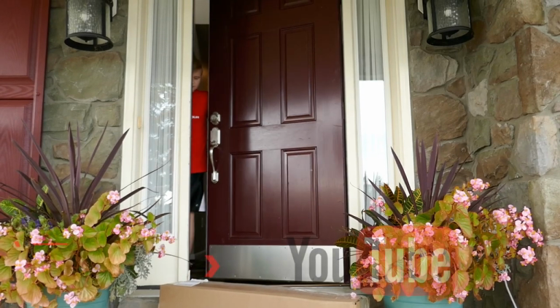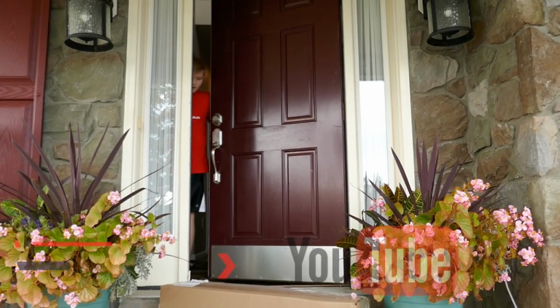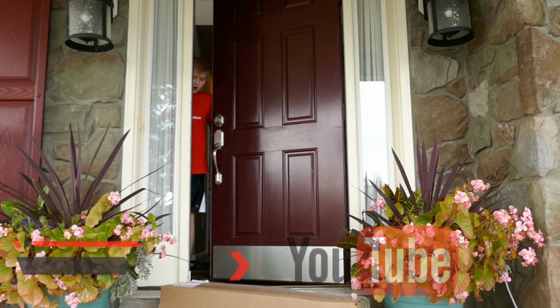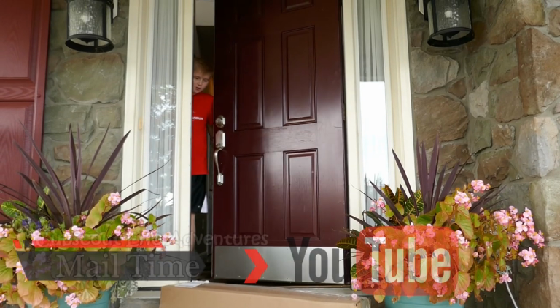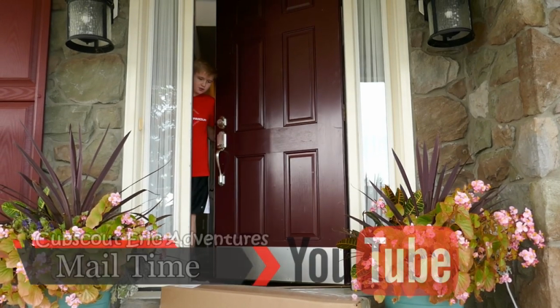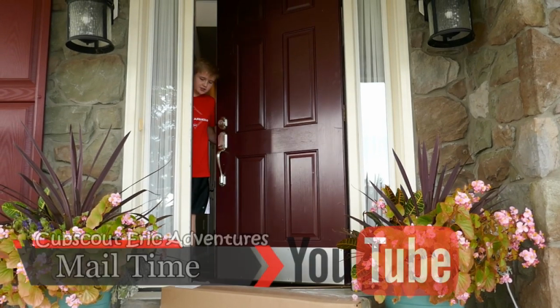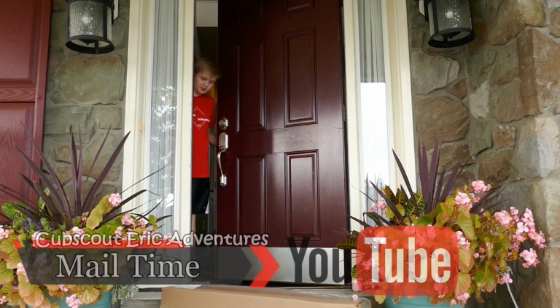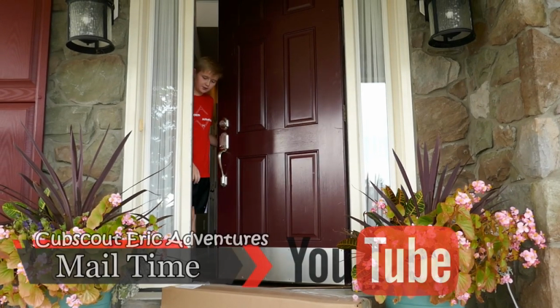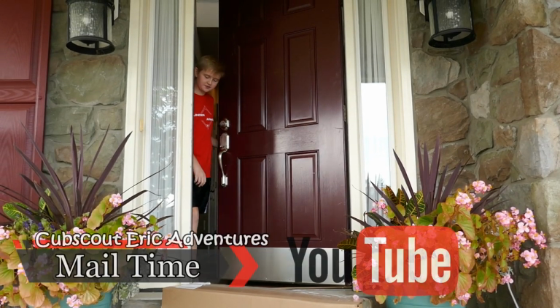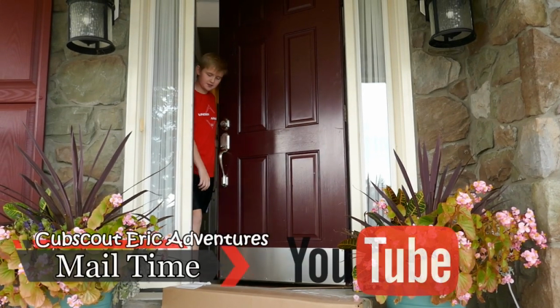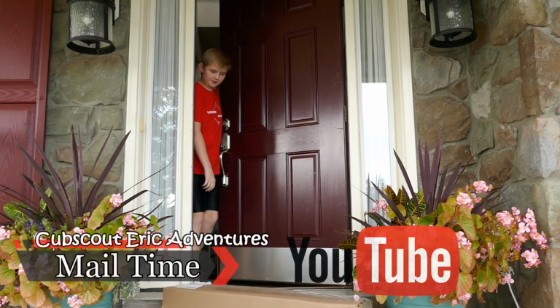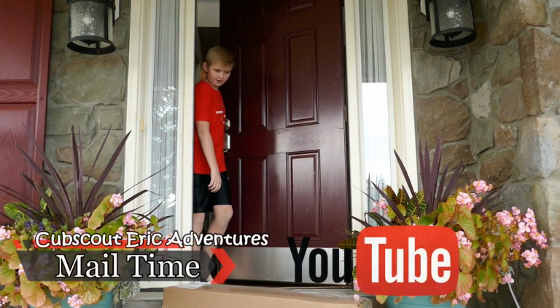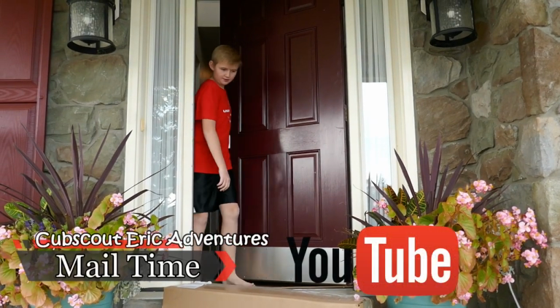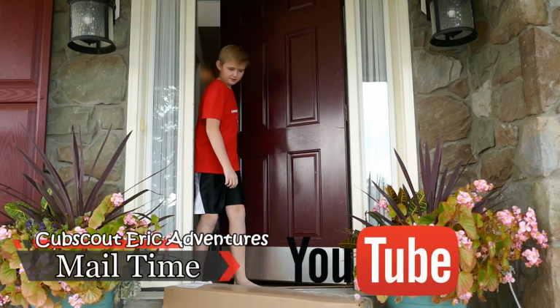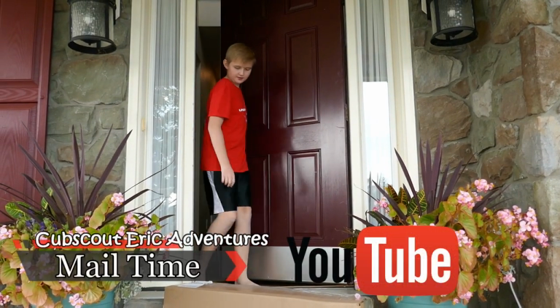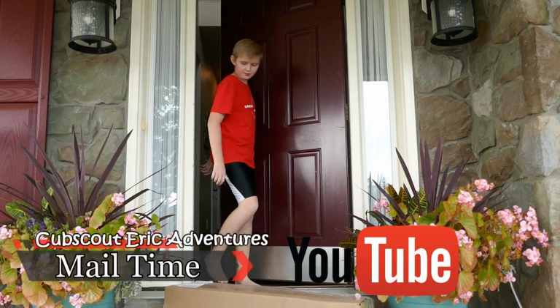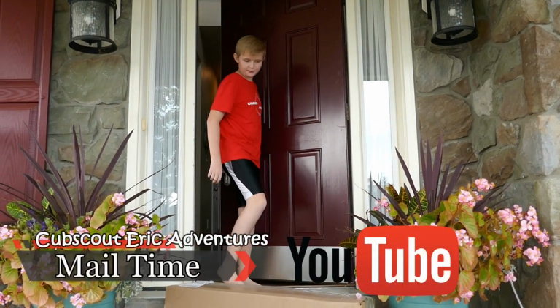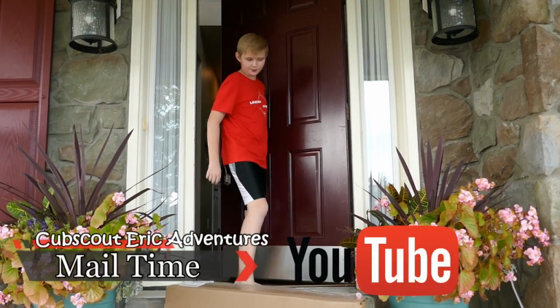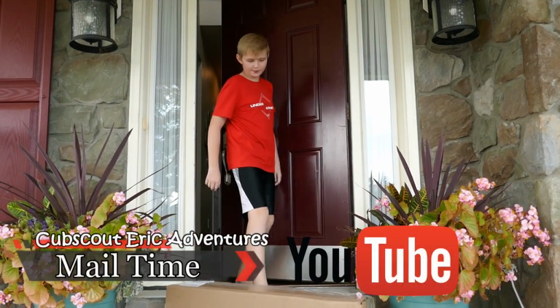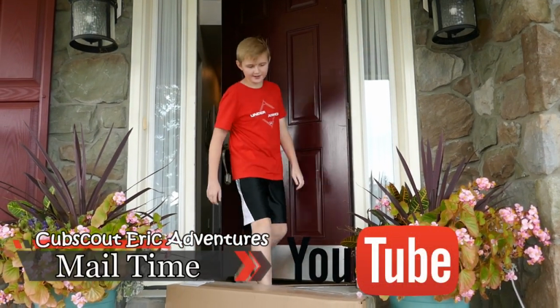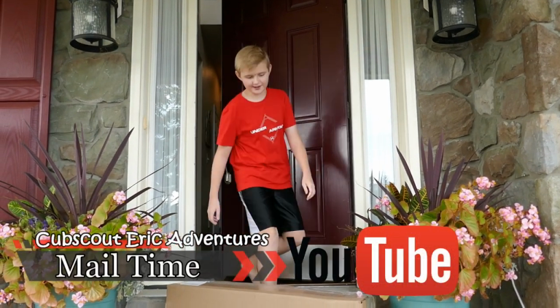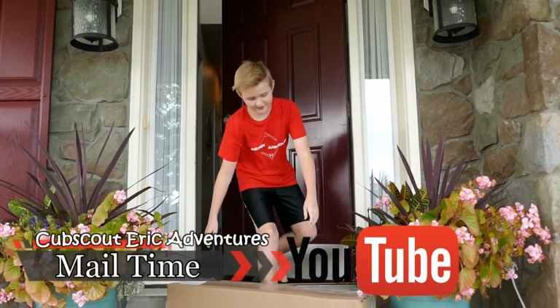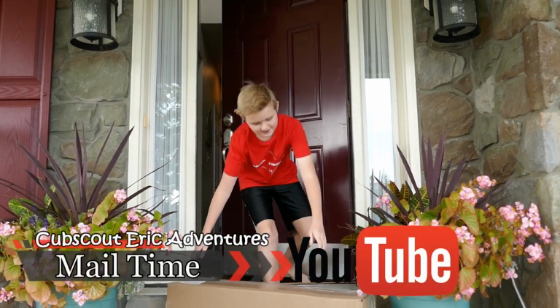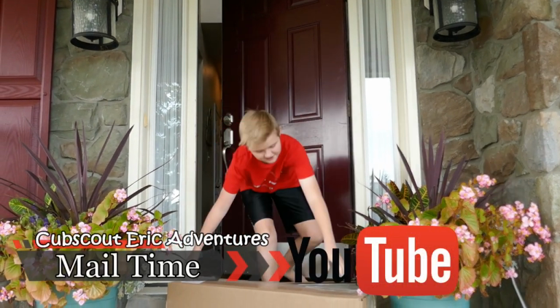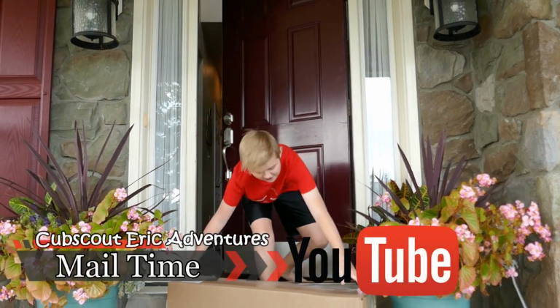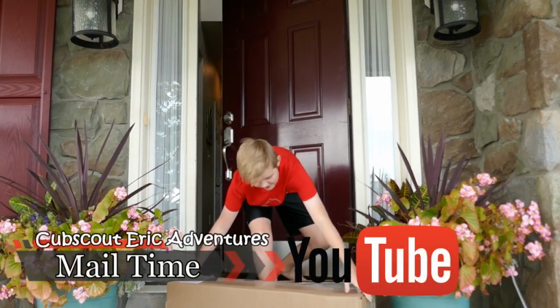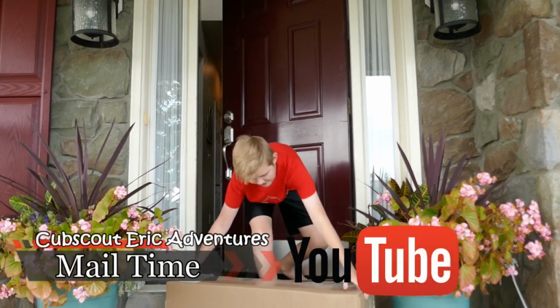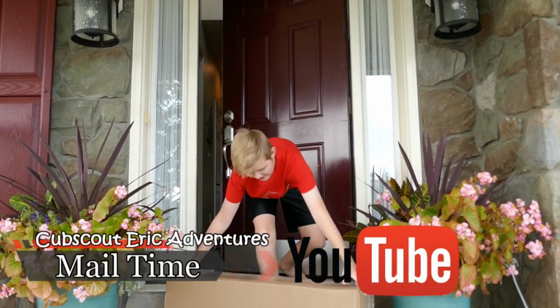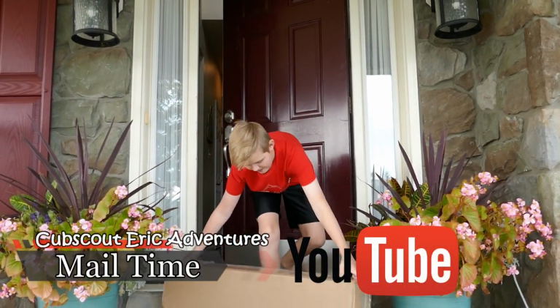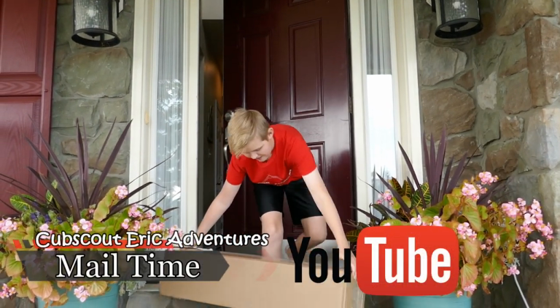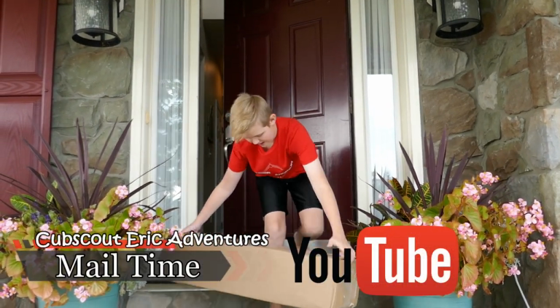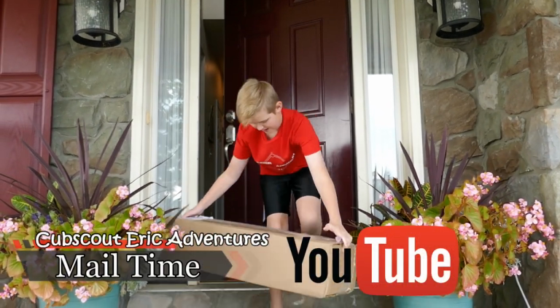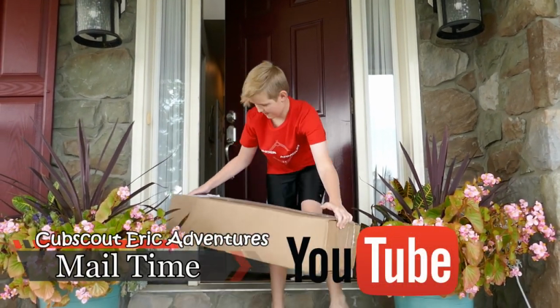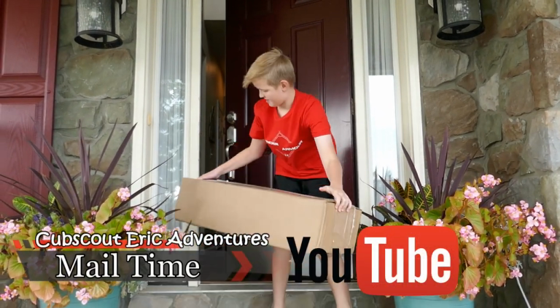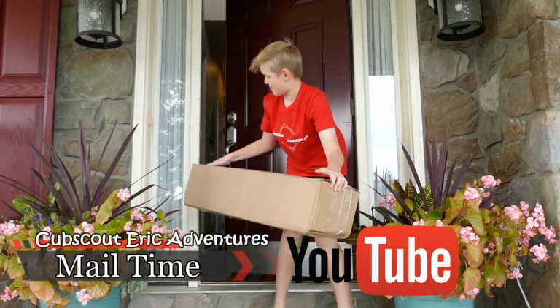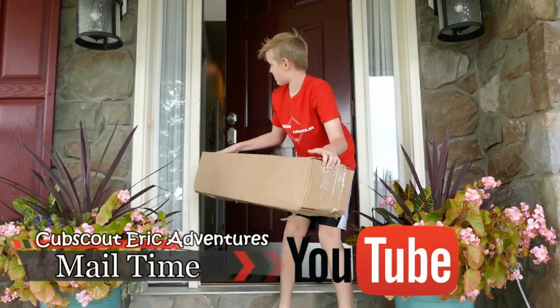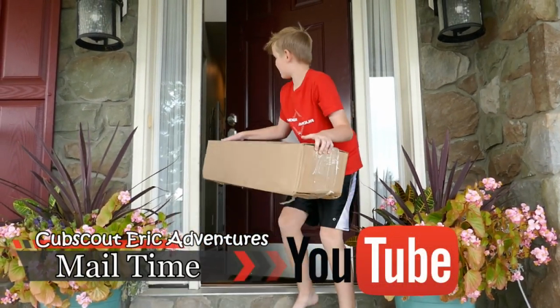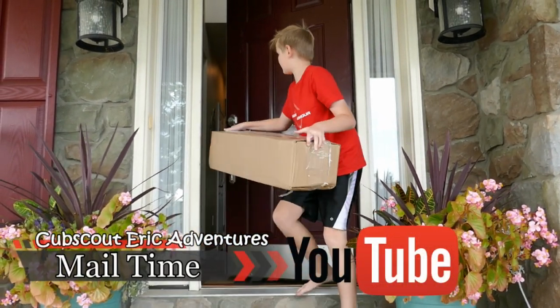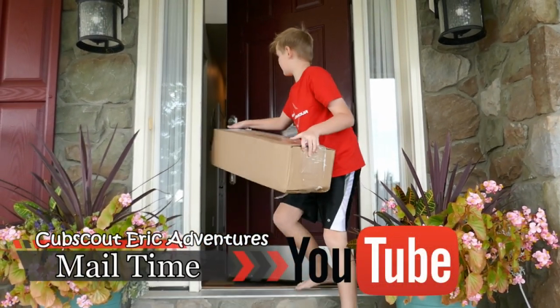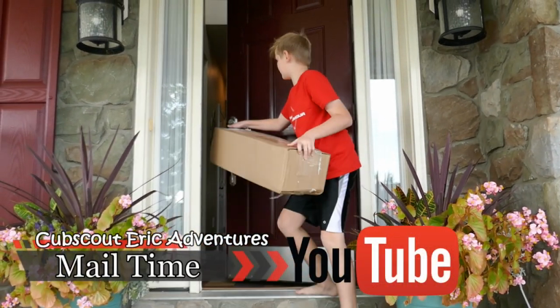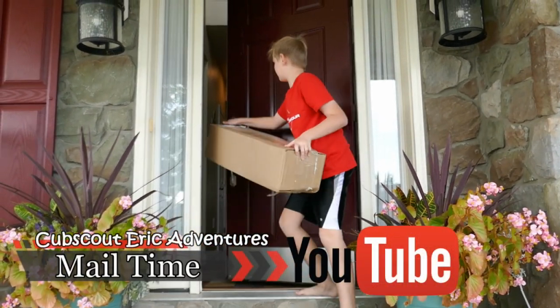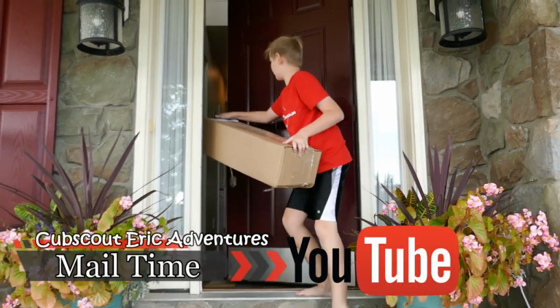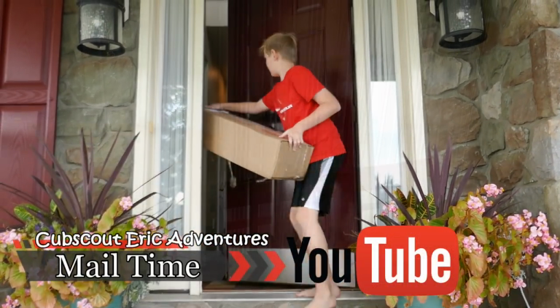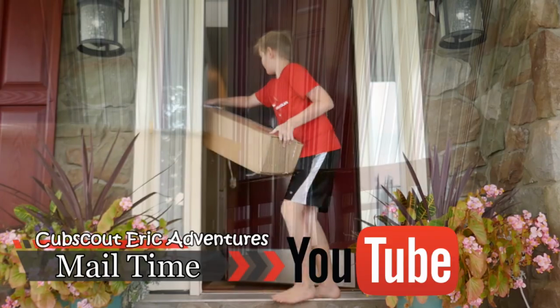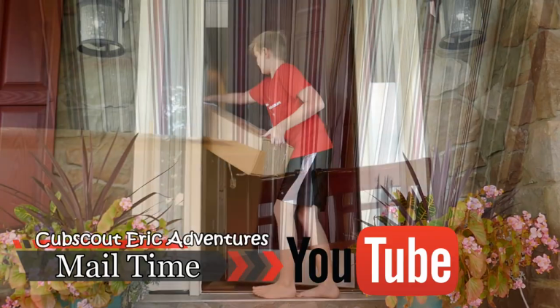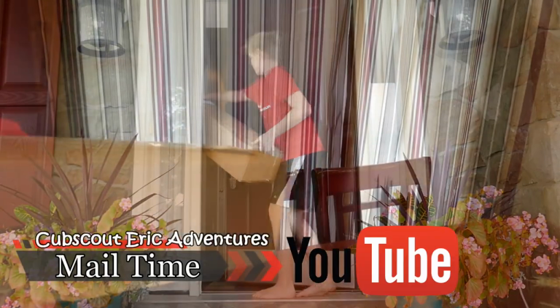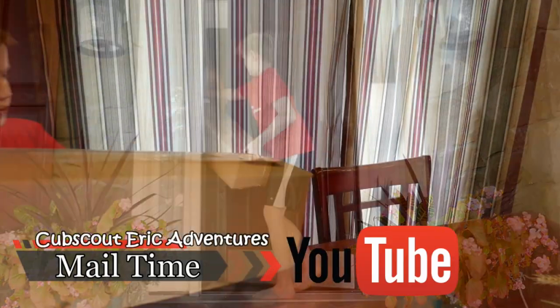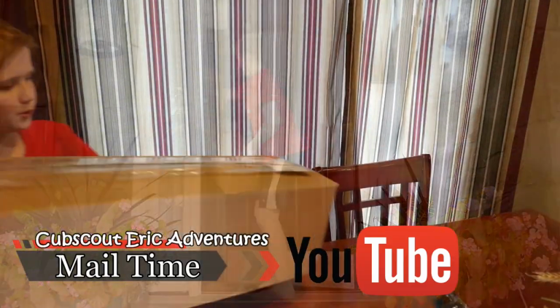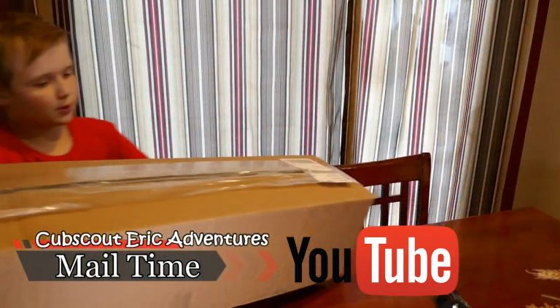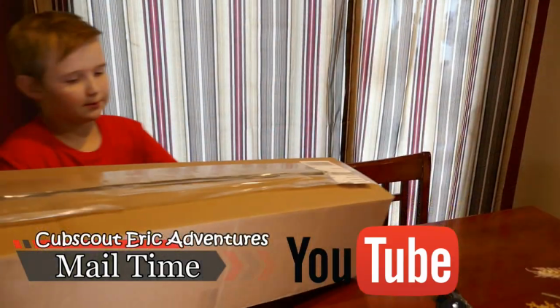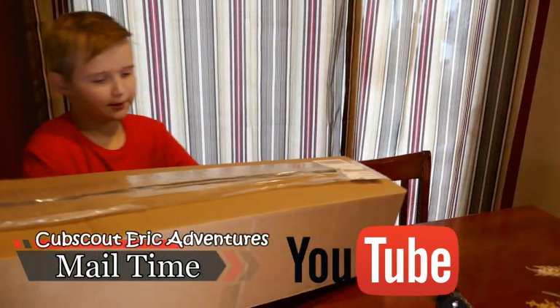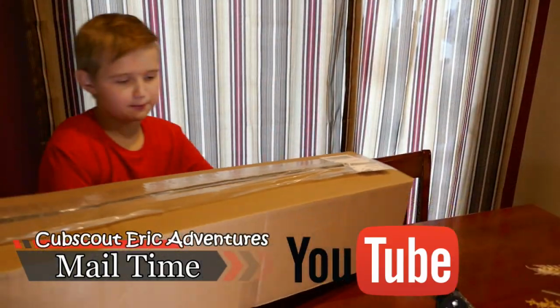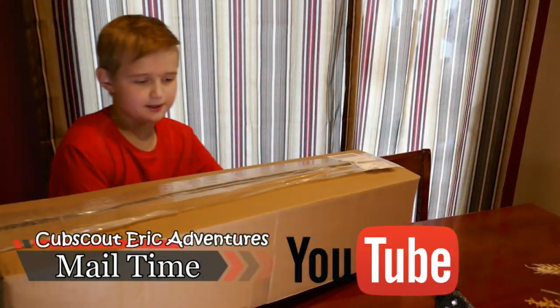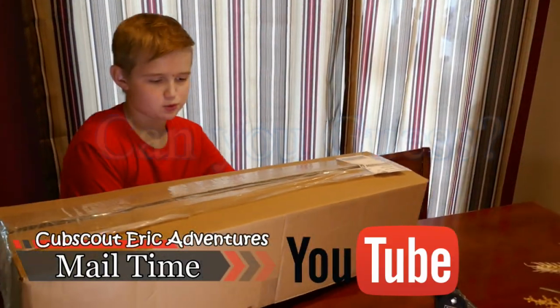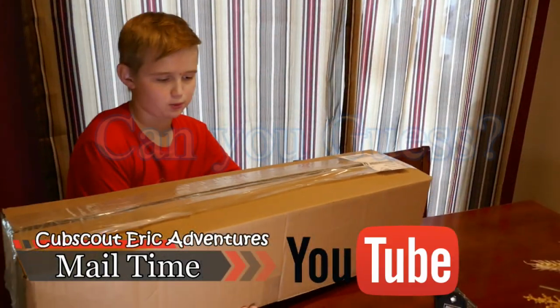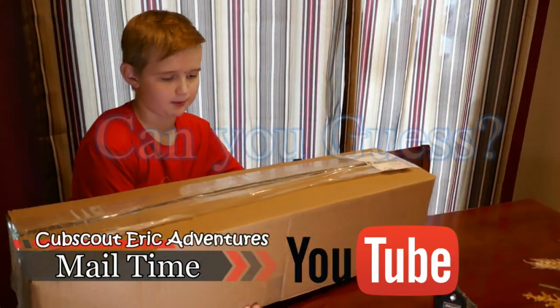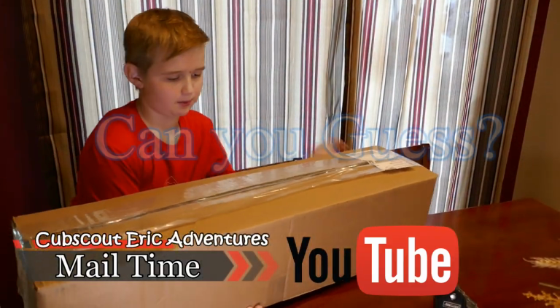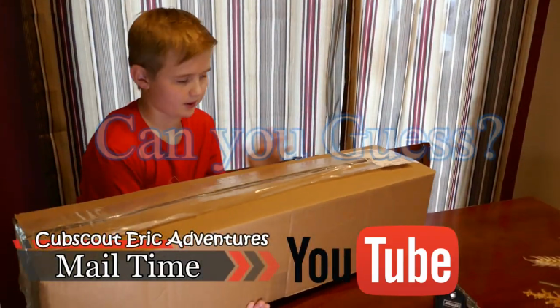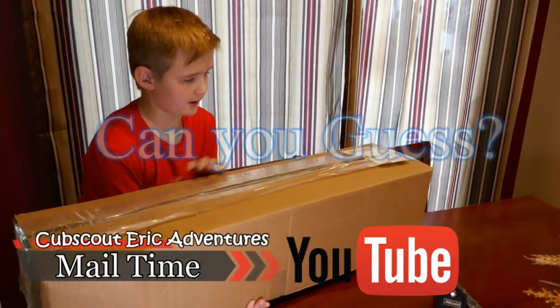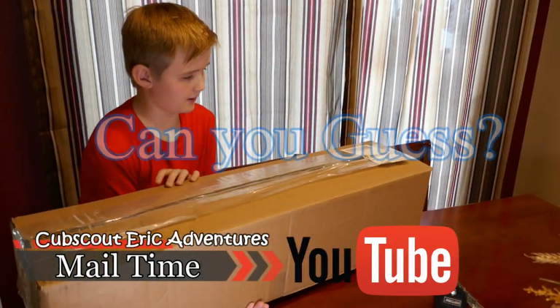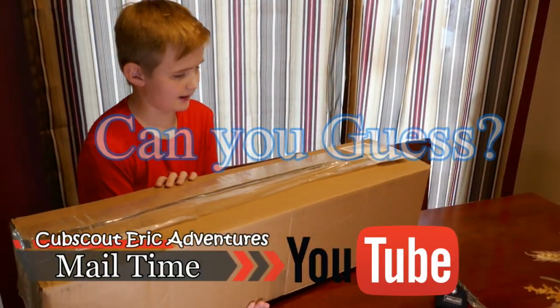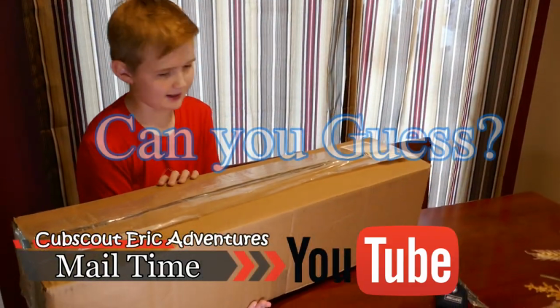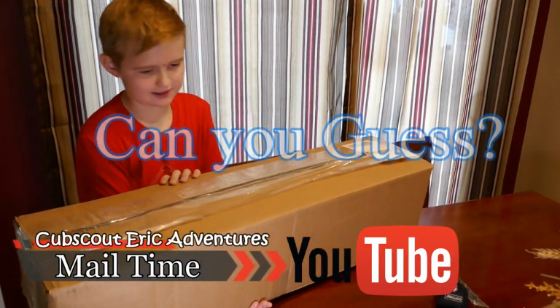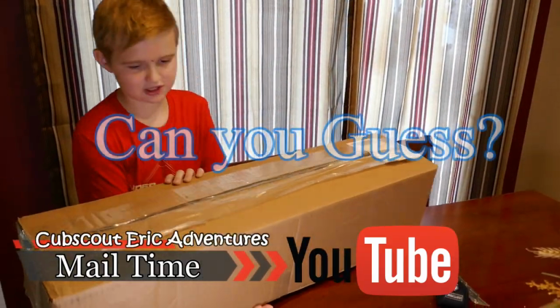Oh, it looks like we have some mail! I wonder what it is. I wonder what mail badge we'll be working on next.